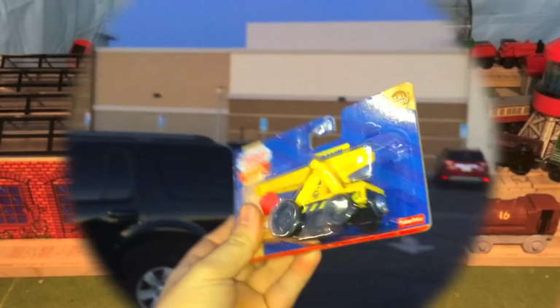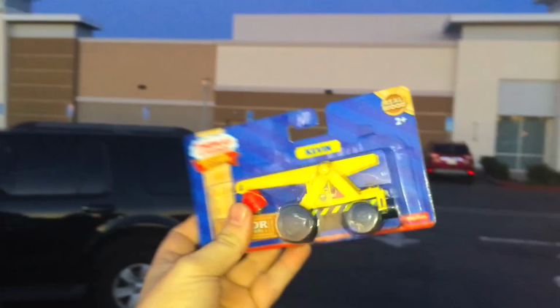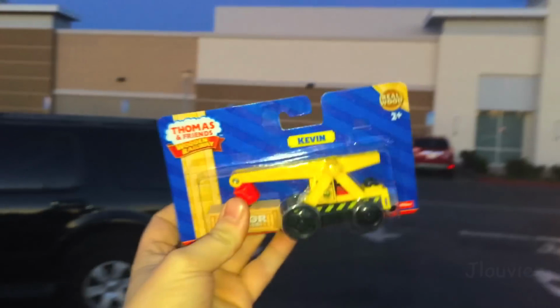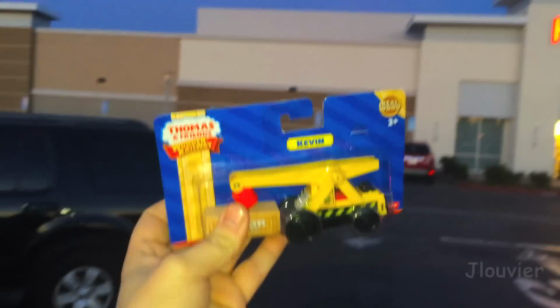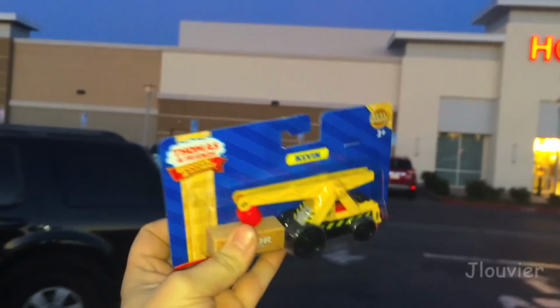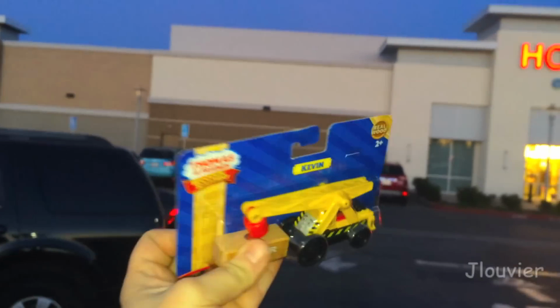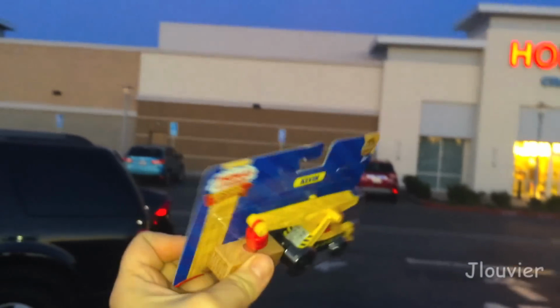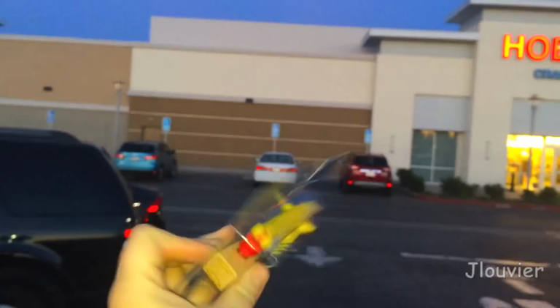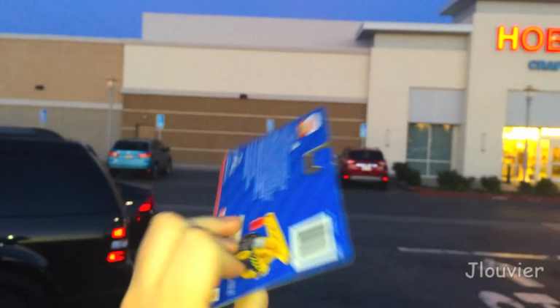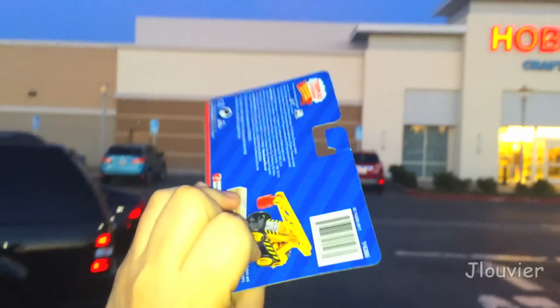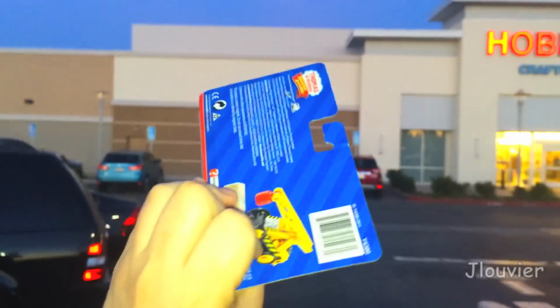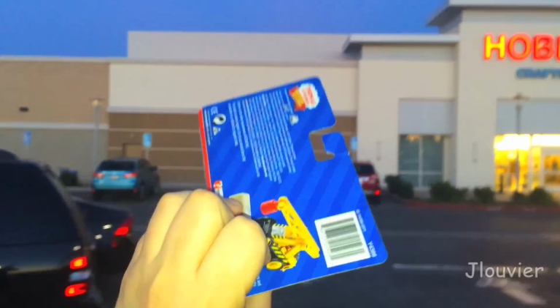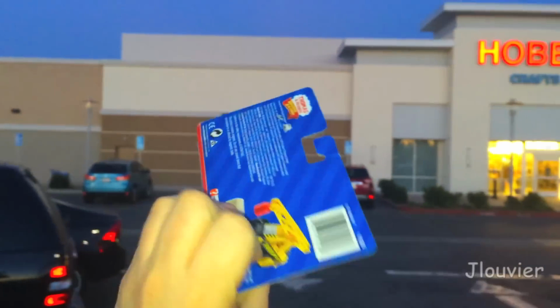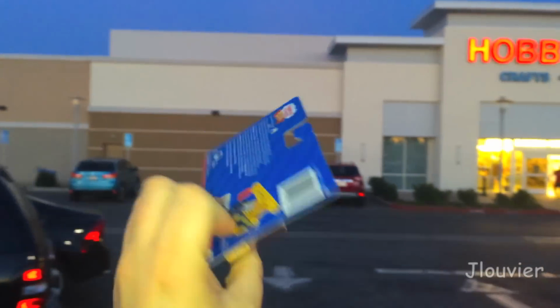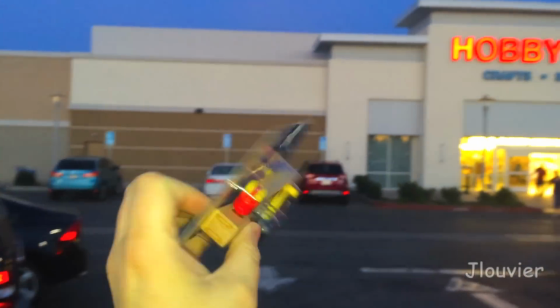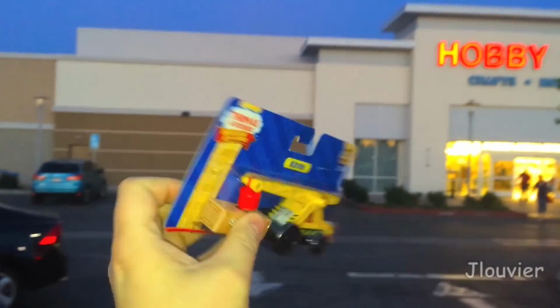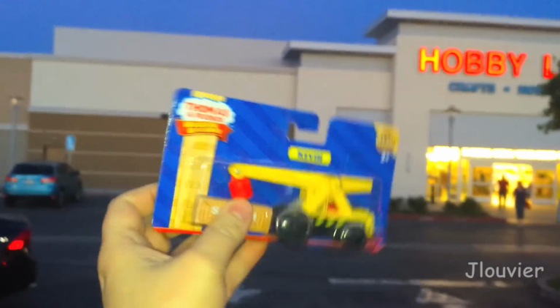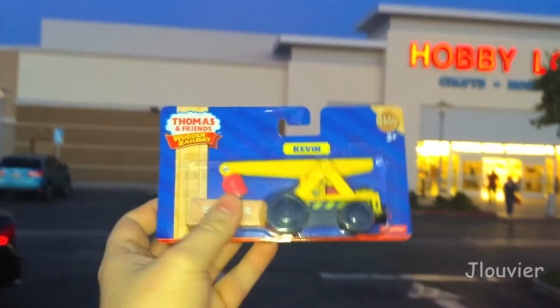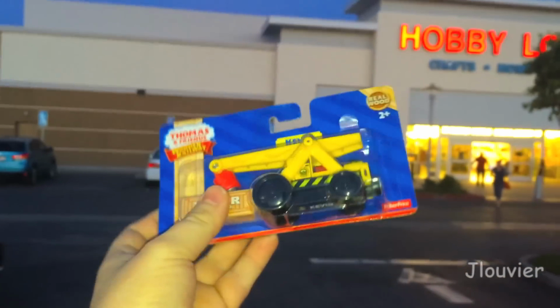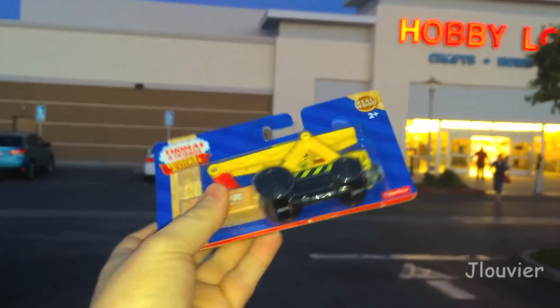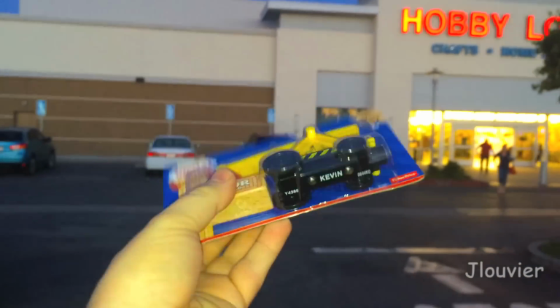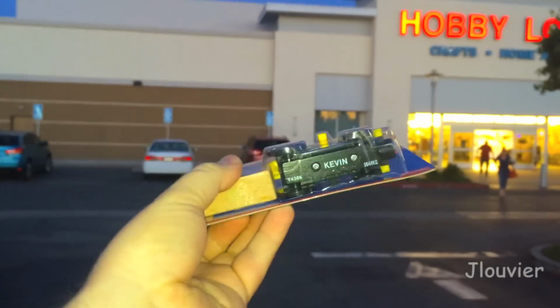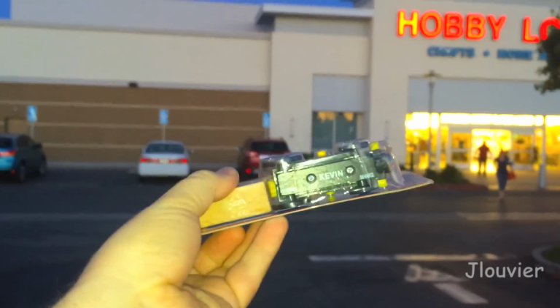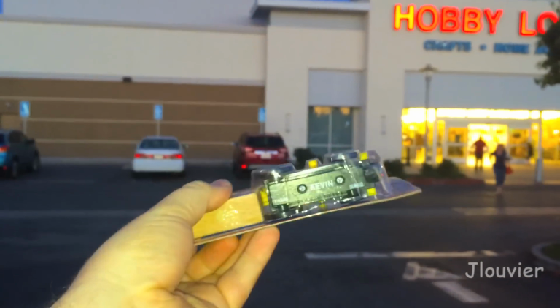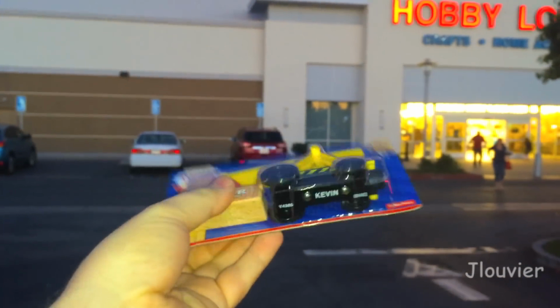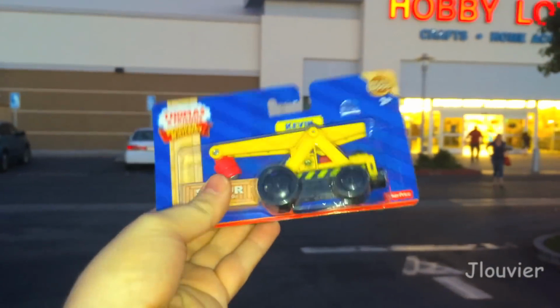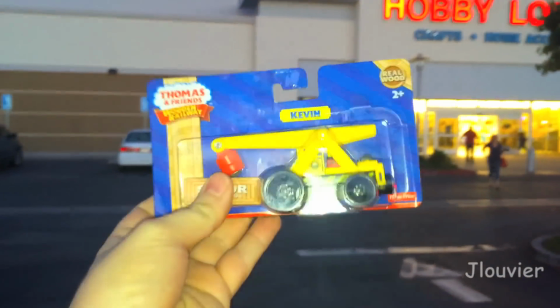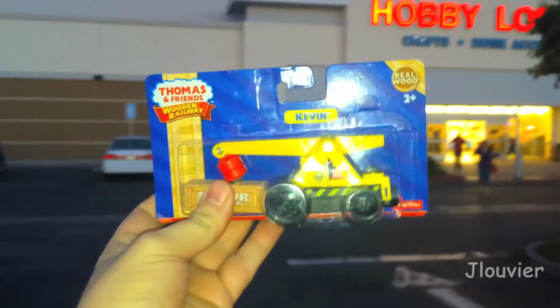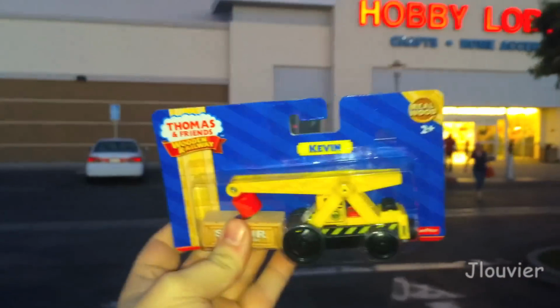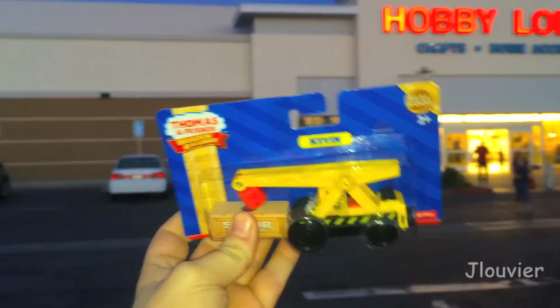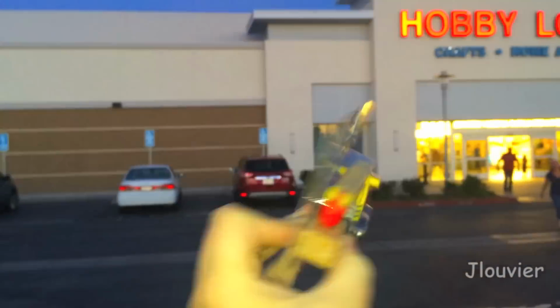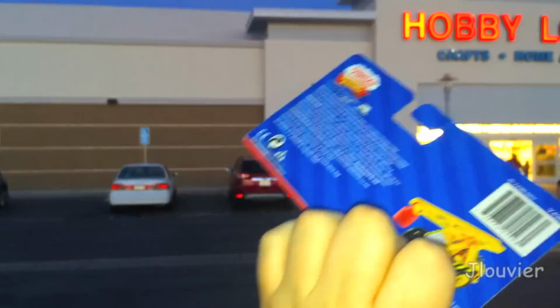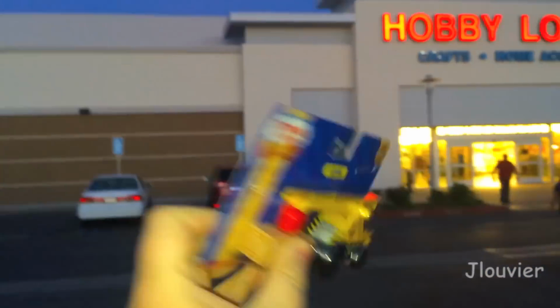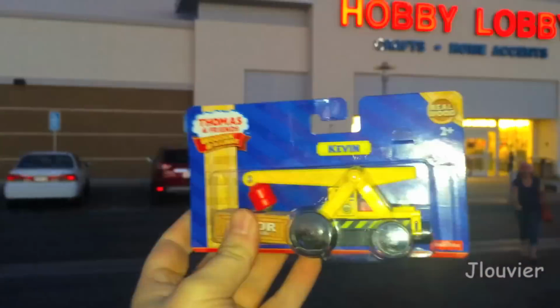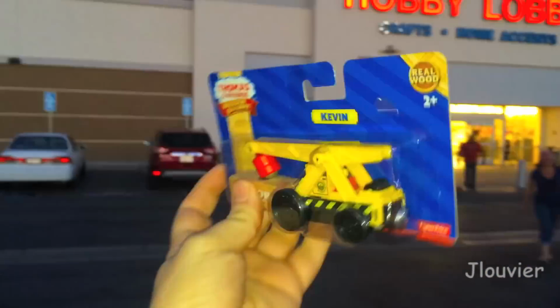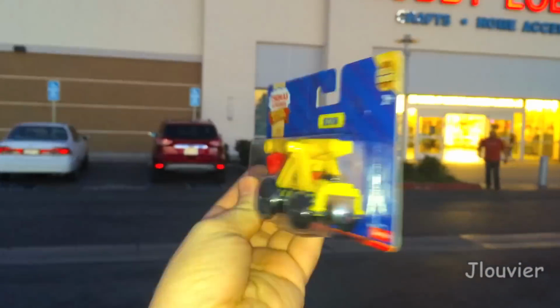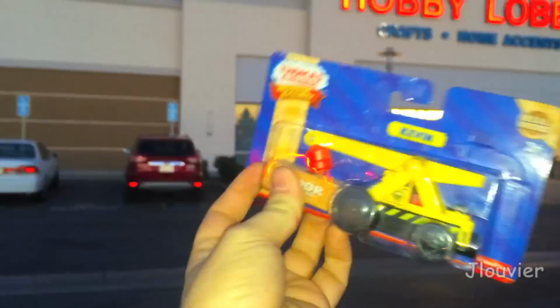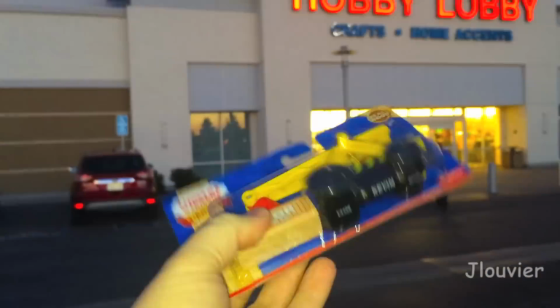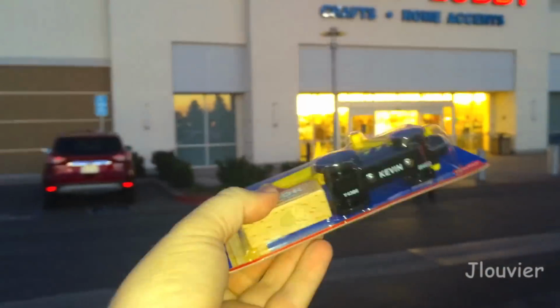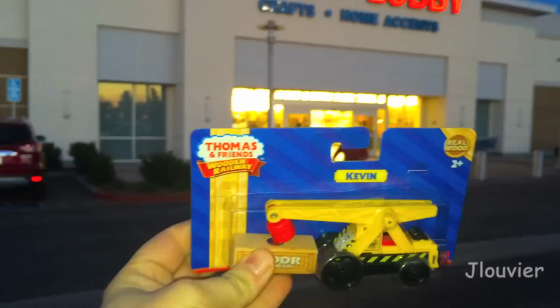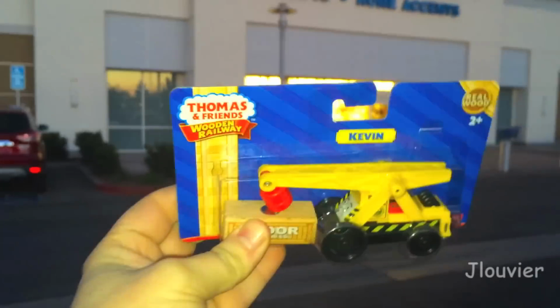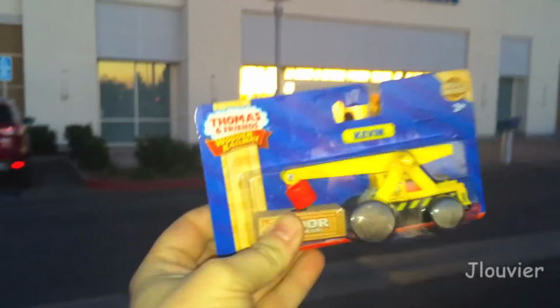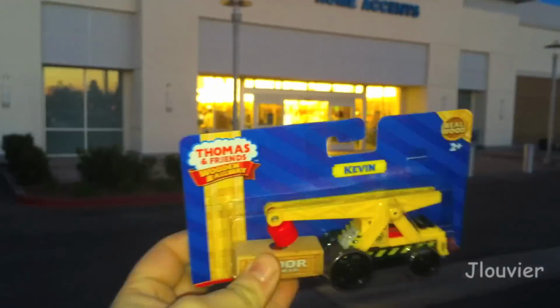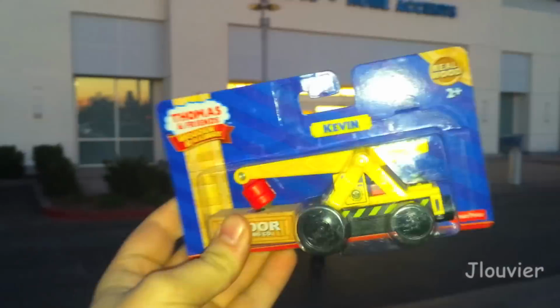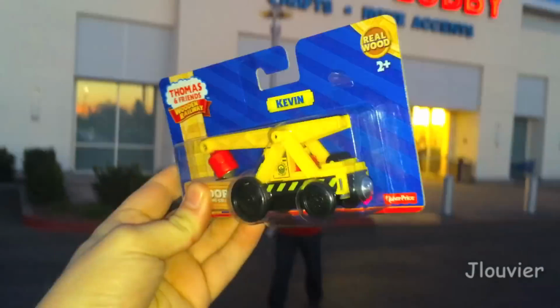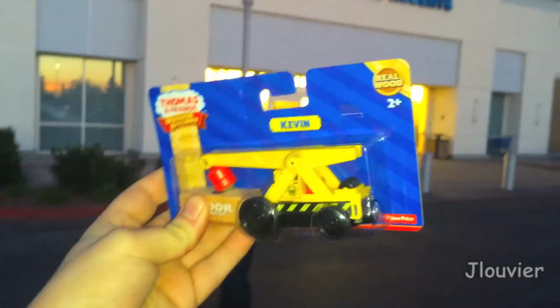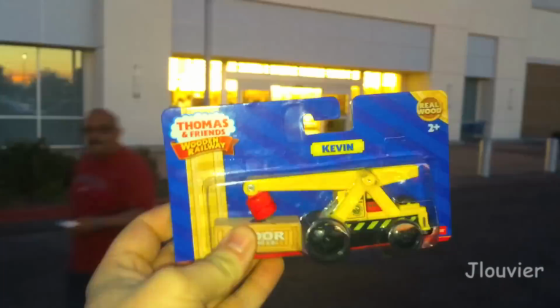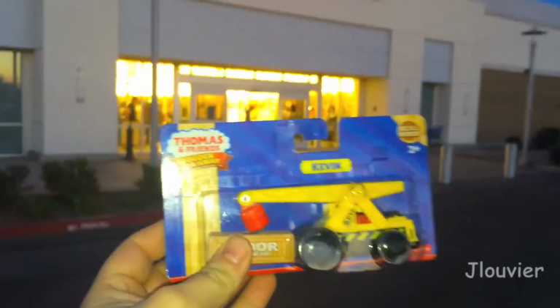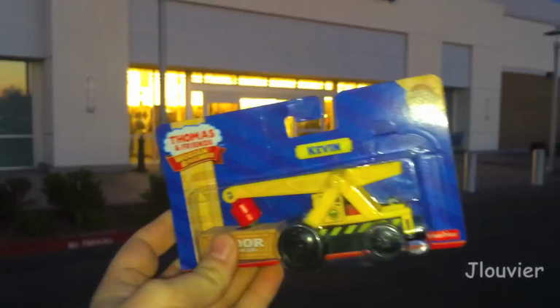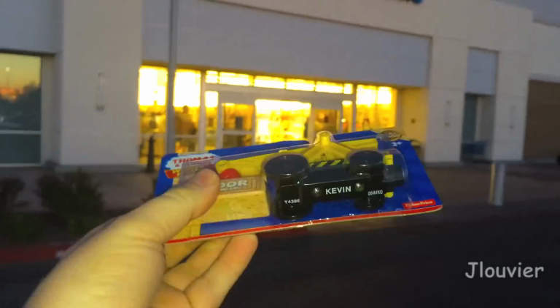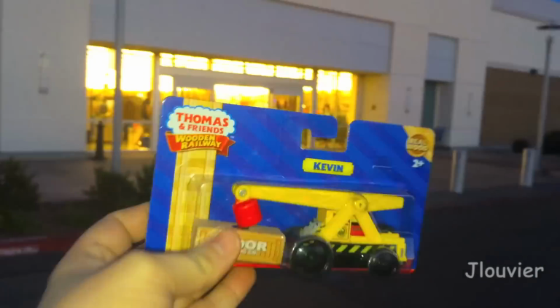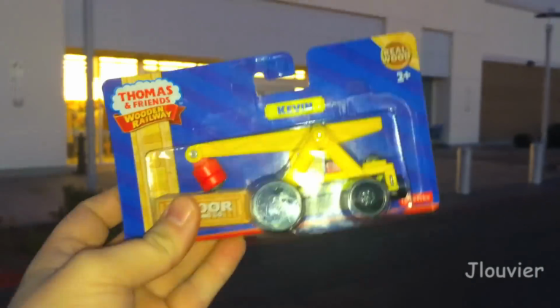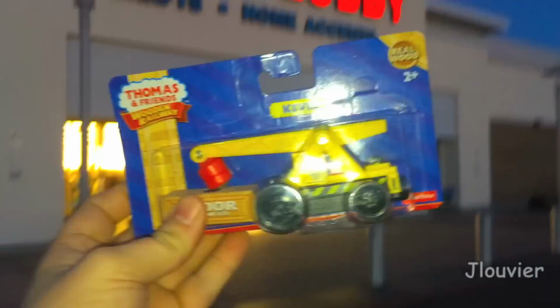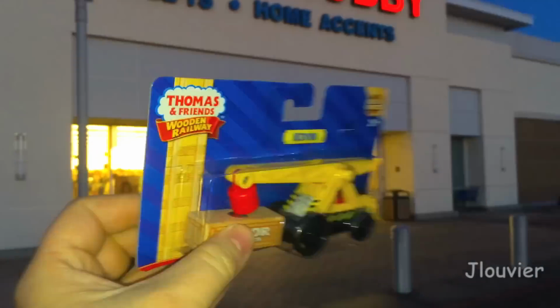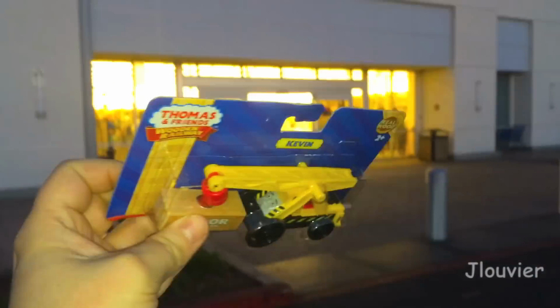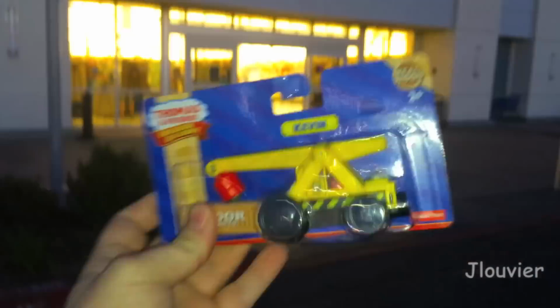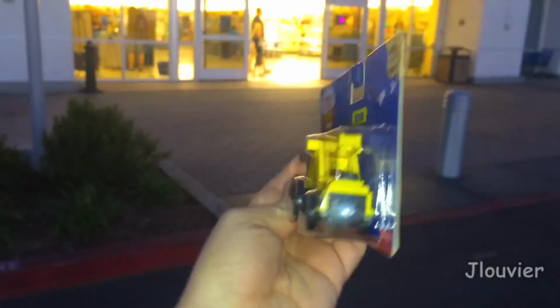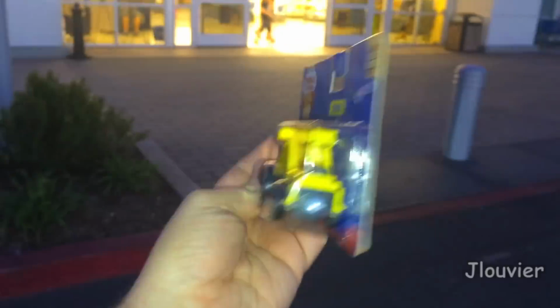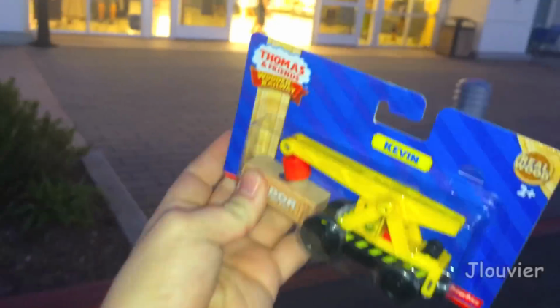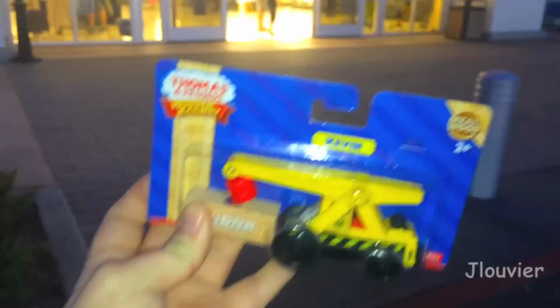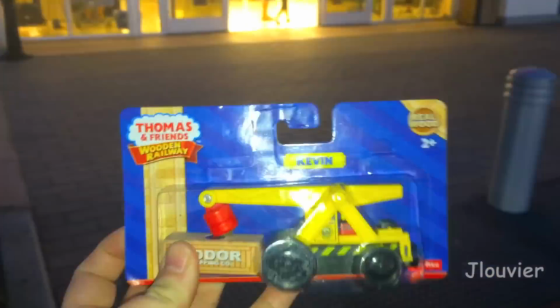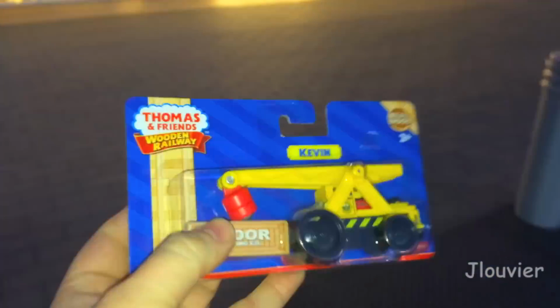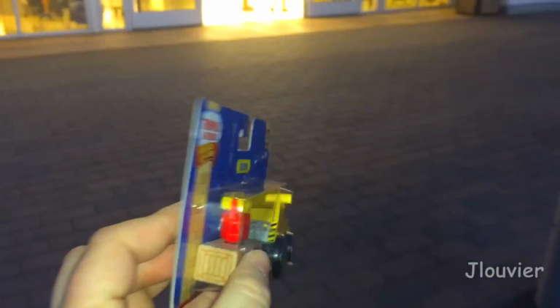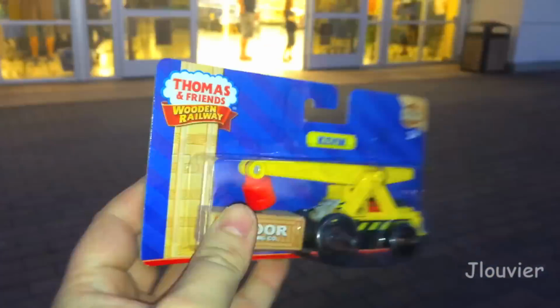Hey everyone, welcome back to another Character Friday. Today we're gonna be taking a look at a friendly yellow crane named Kevin.